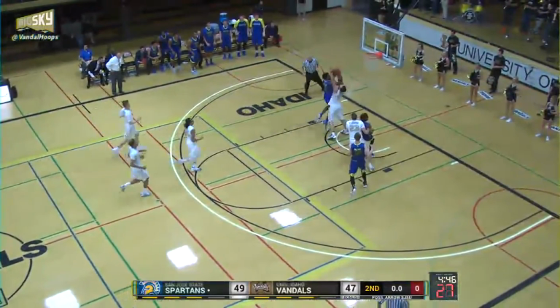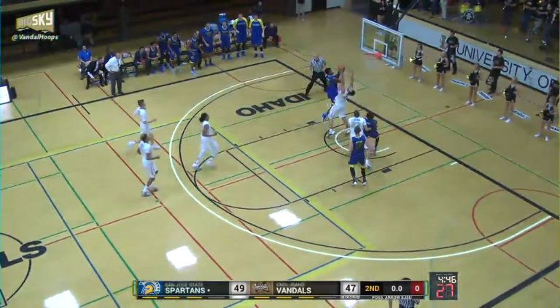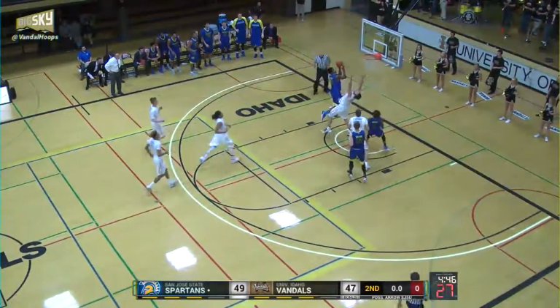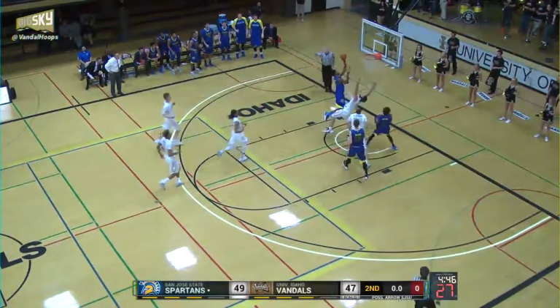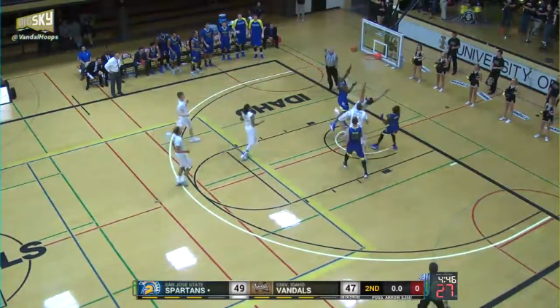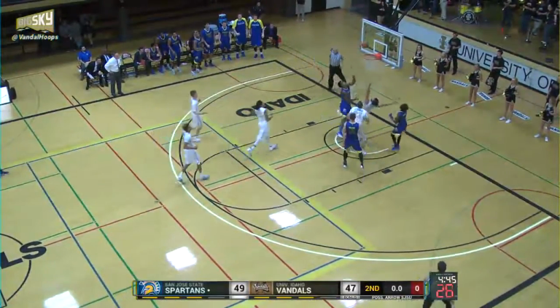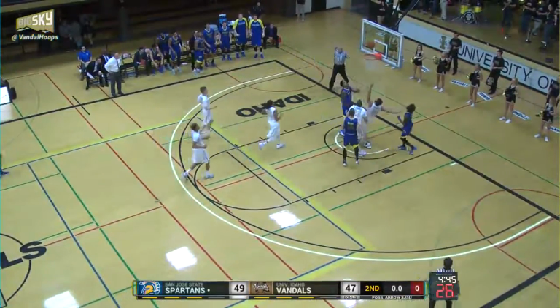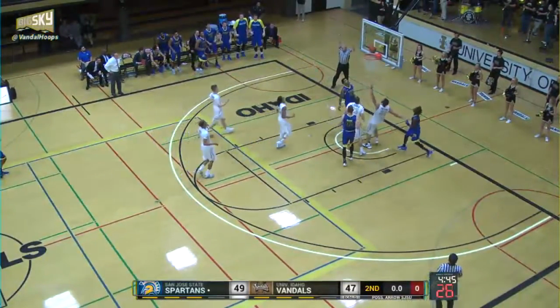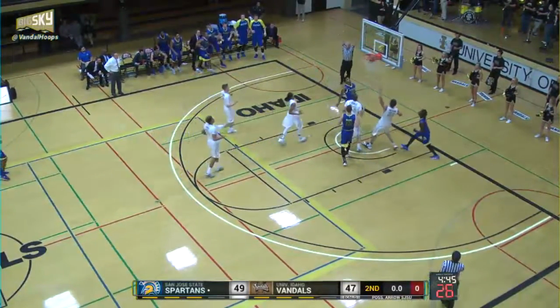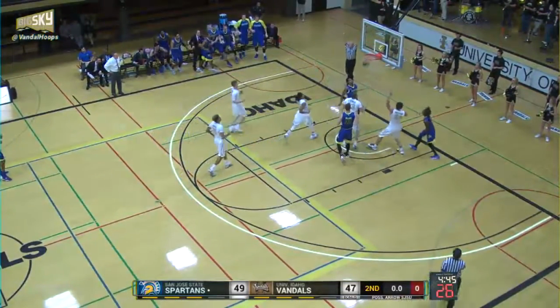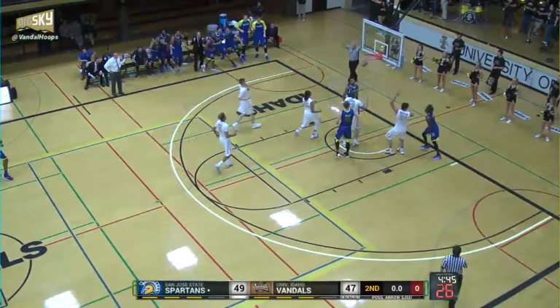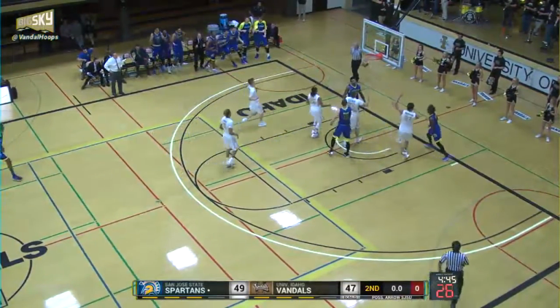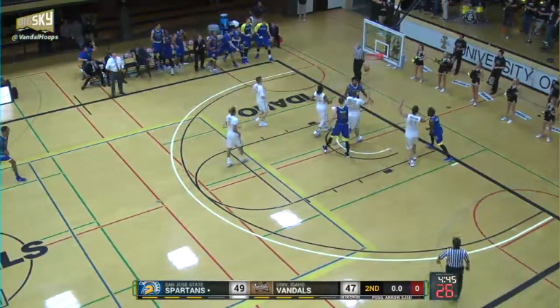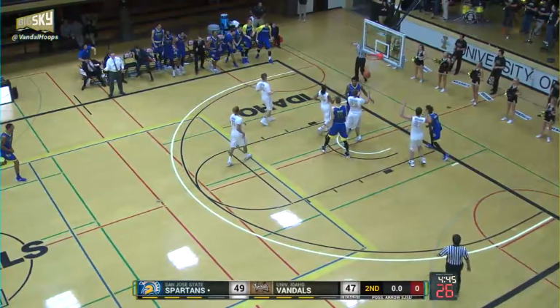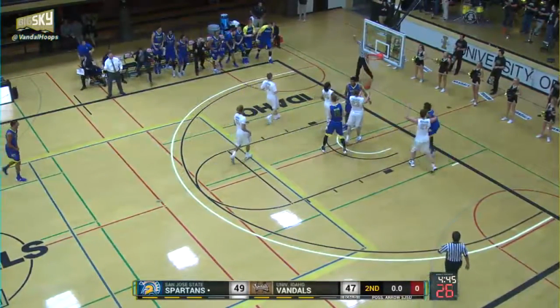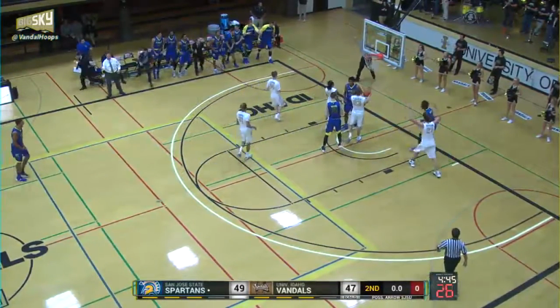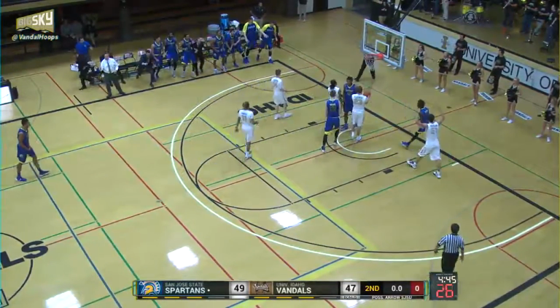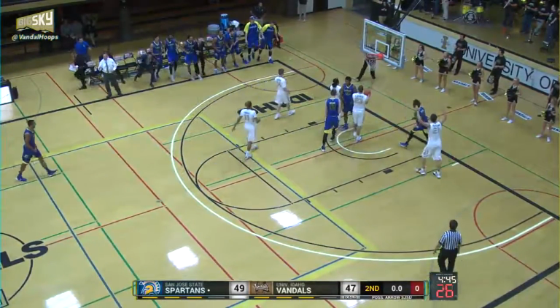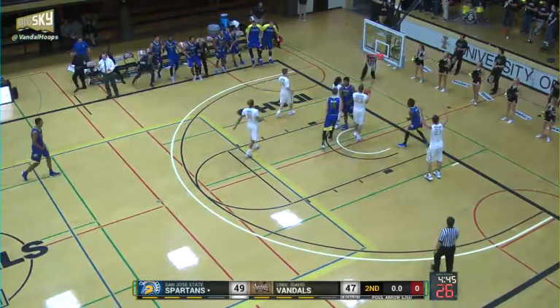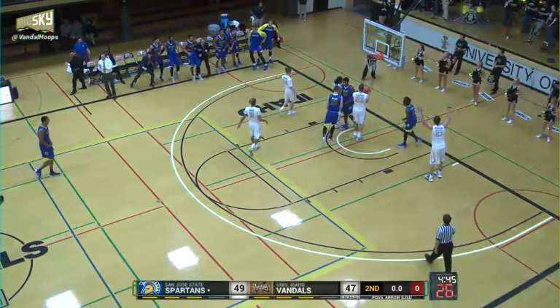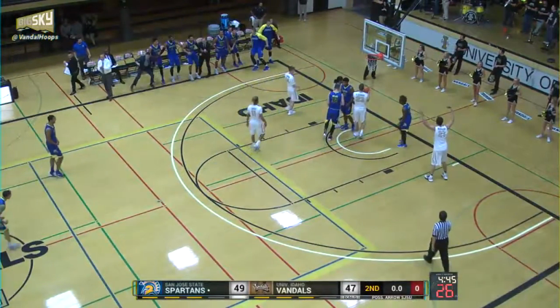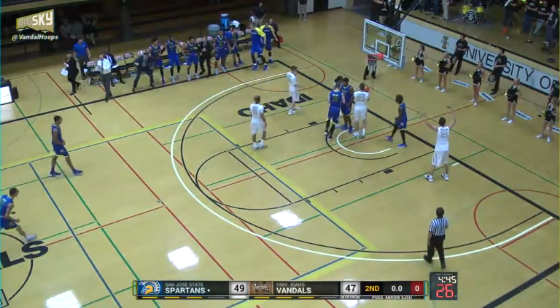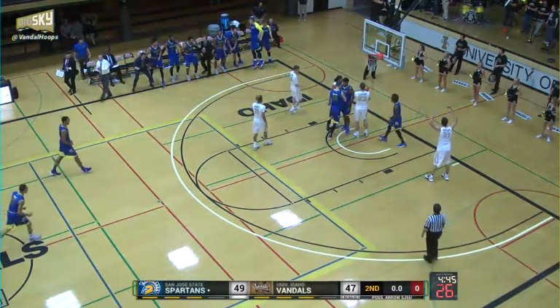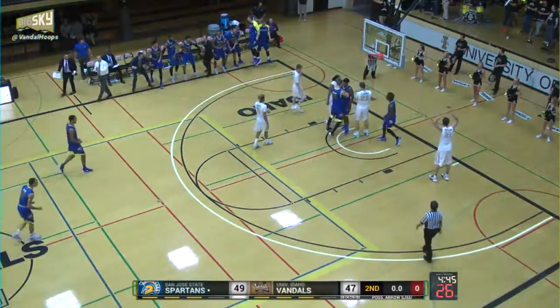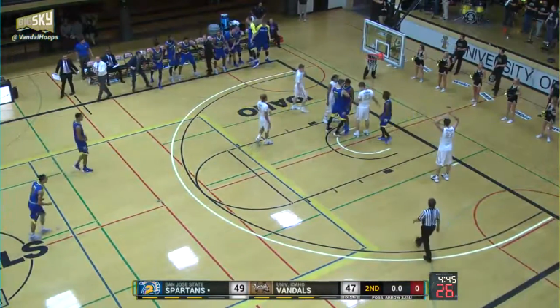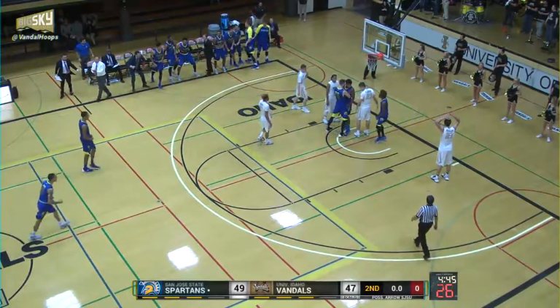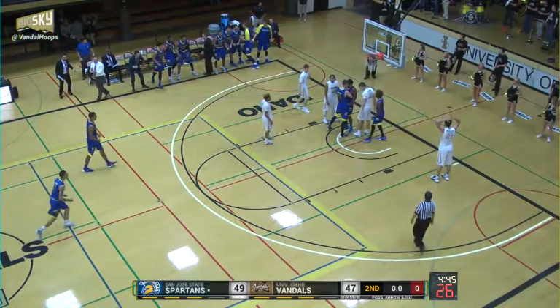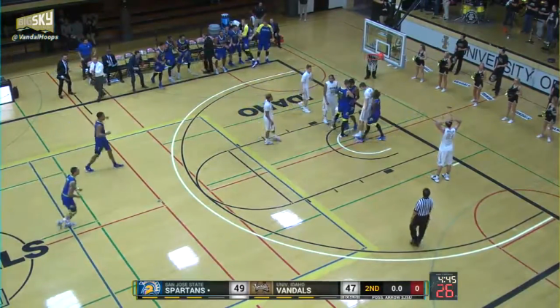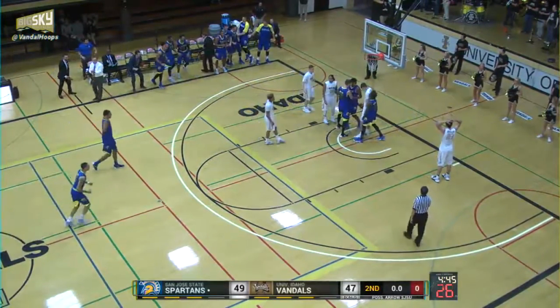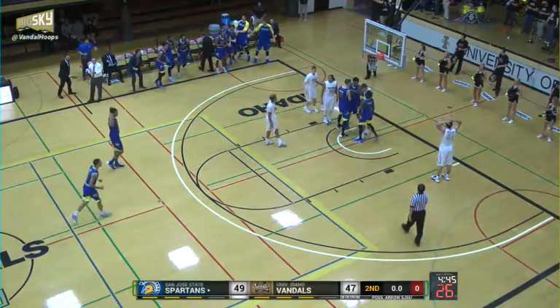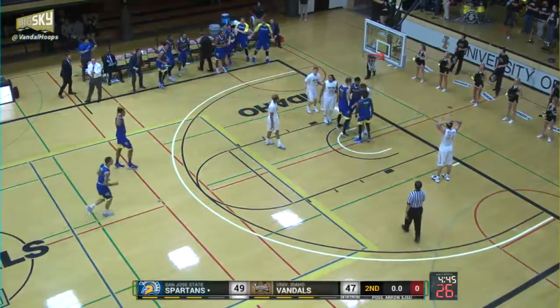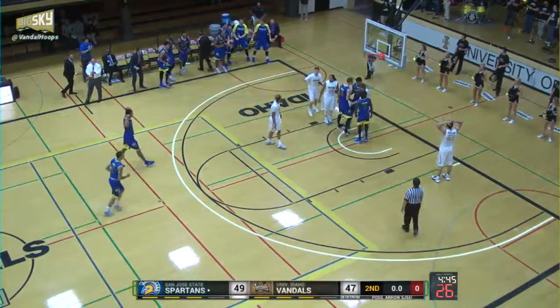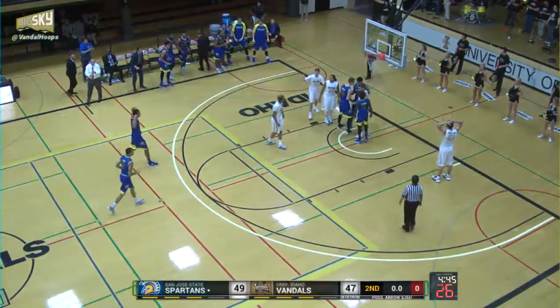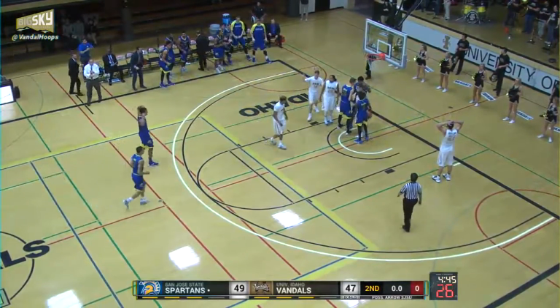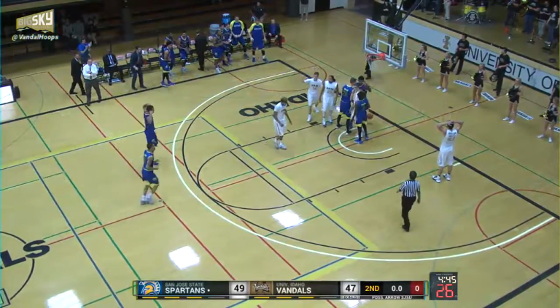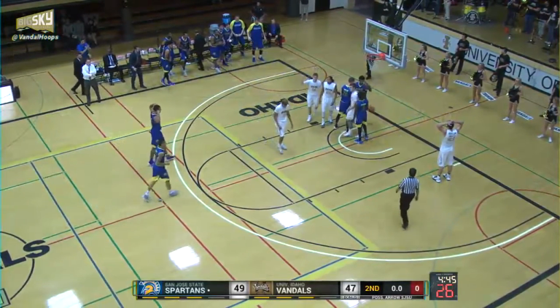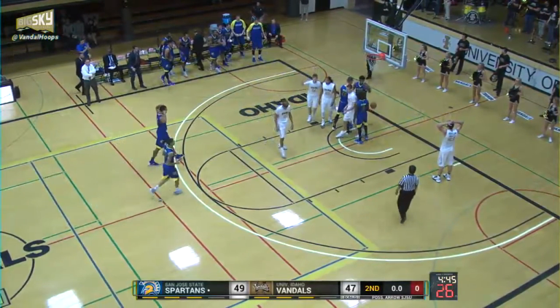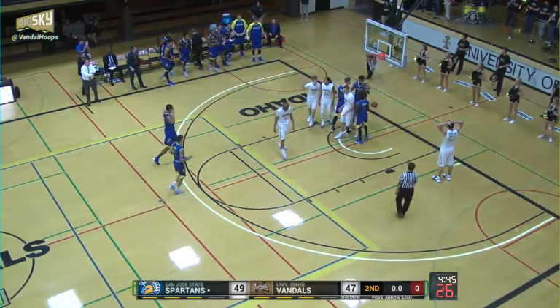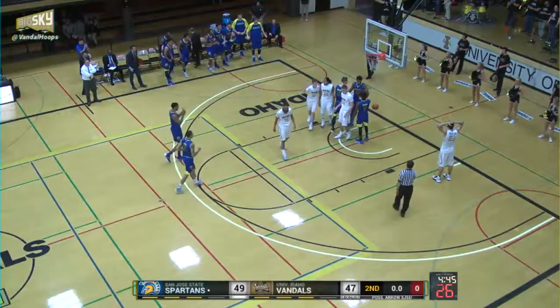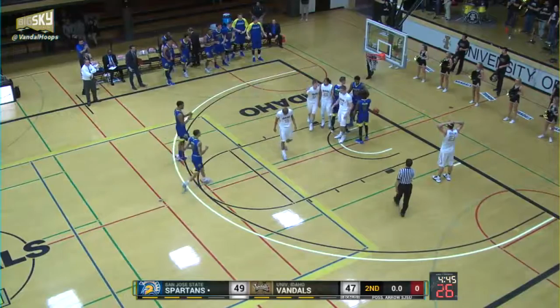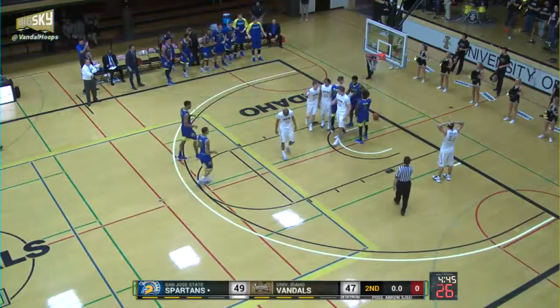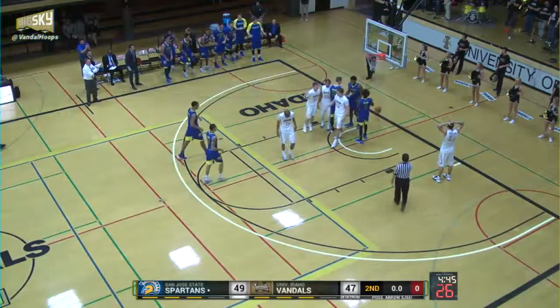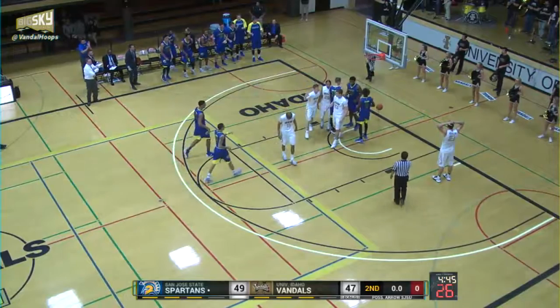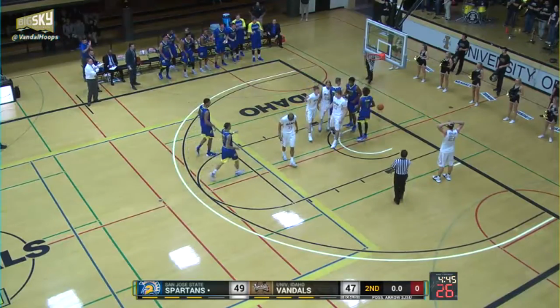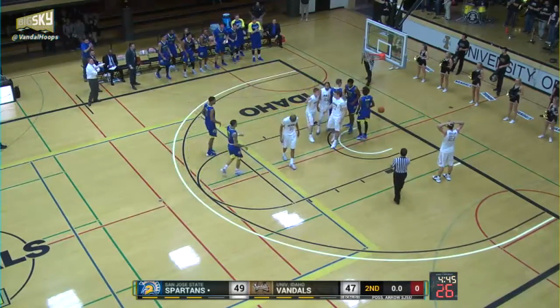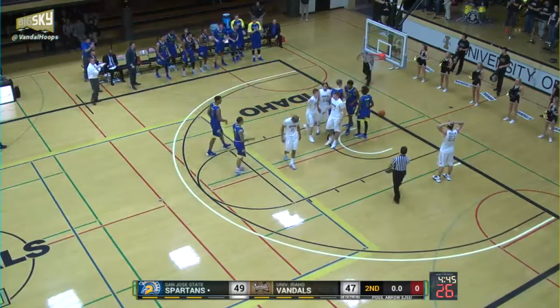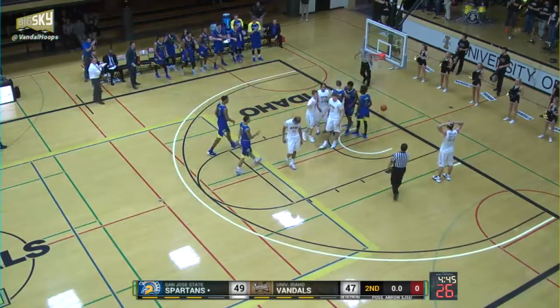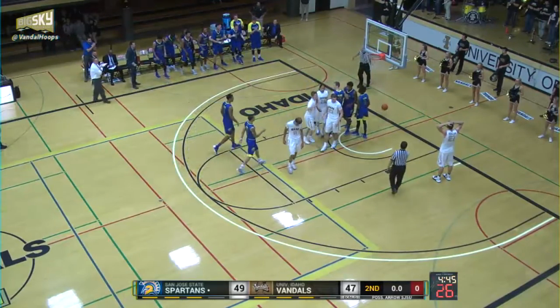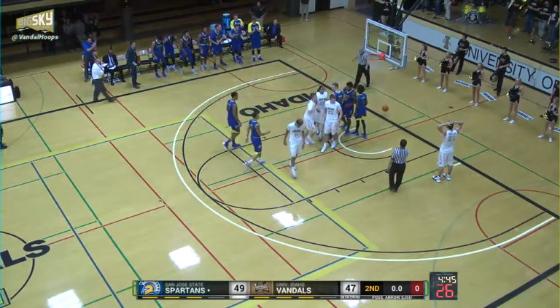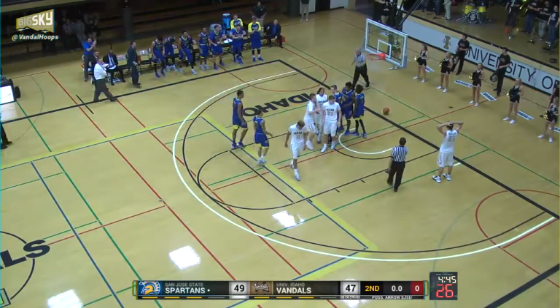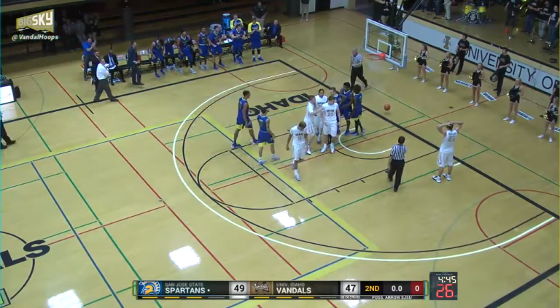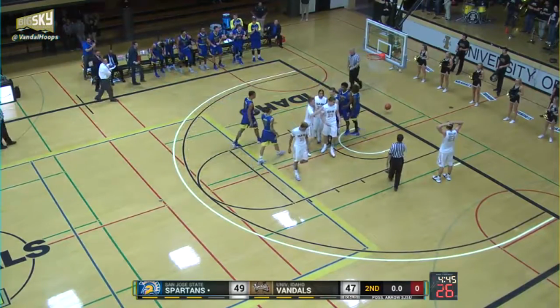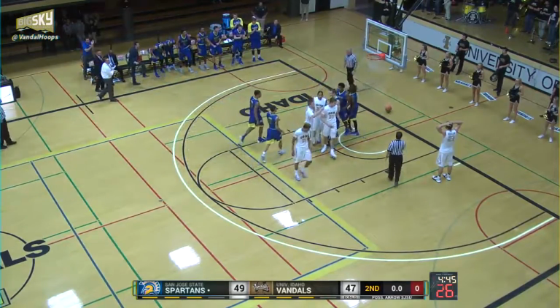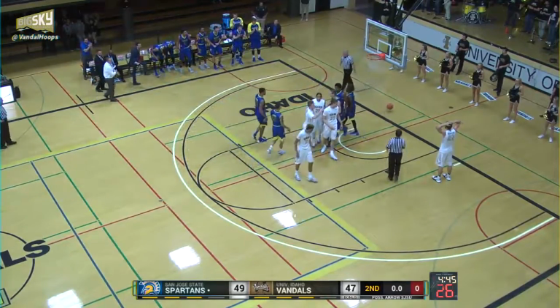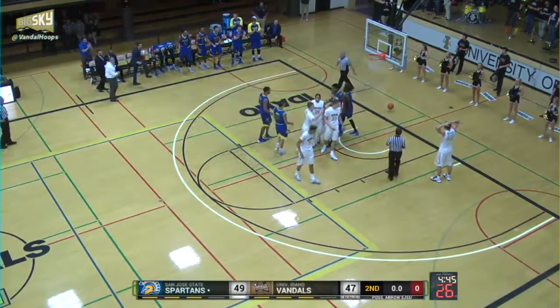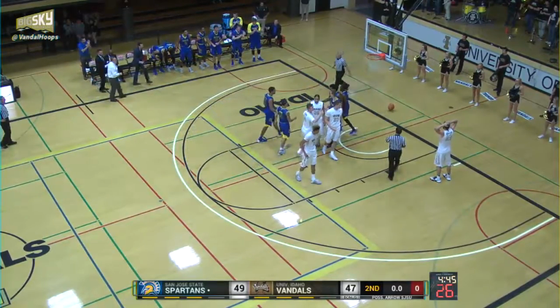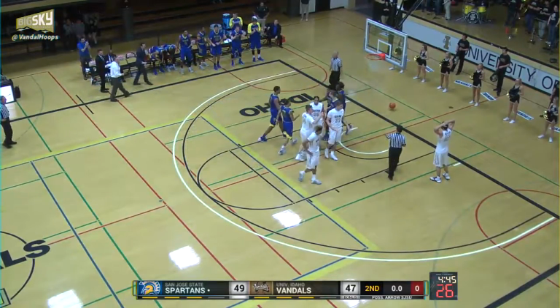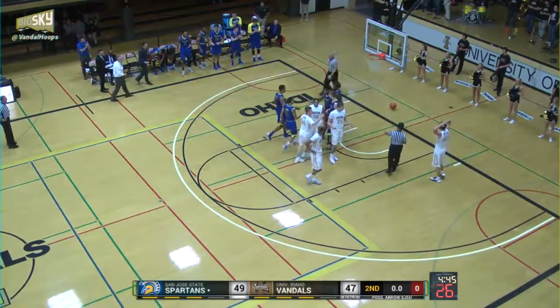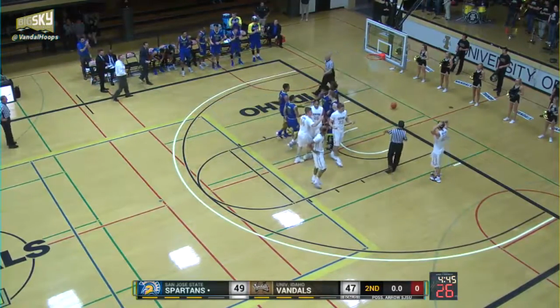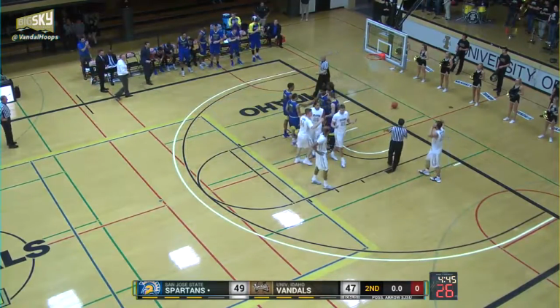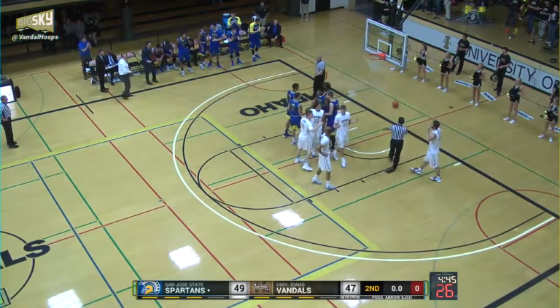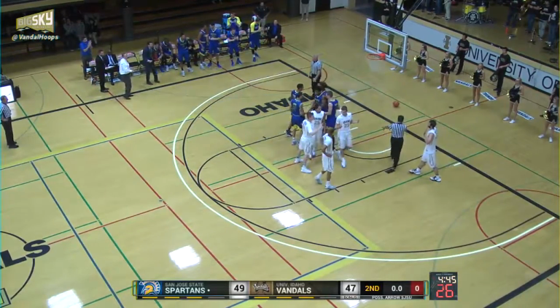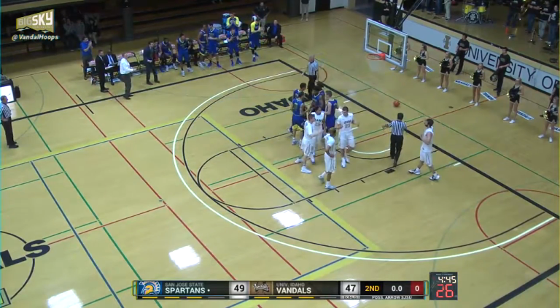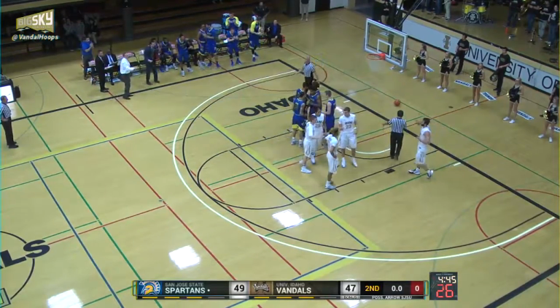Brown over to Hillsman, a lot of contact. It's a blocking foul on Mukherjee. Count the shot, and he's going to the line for a chance on a three-point play.